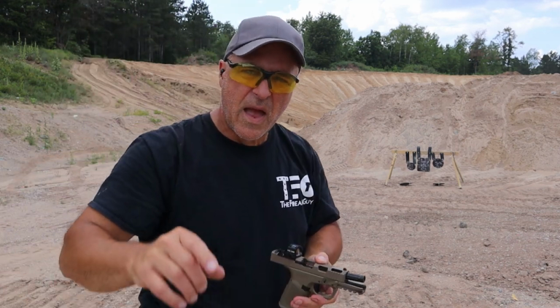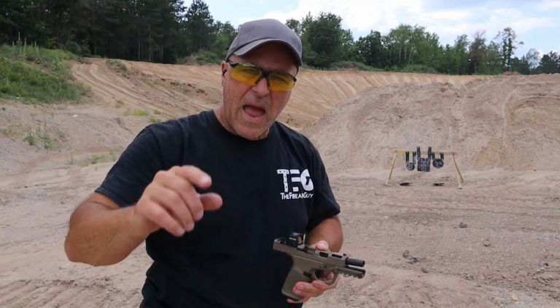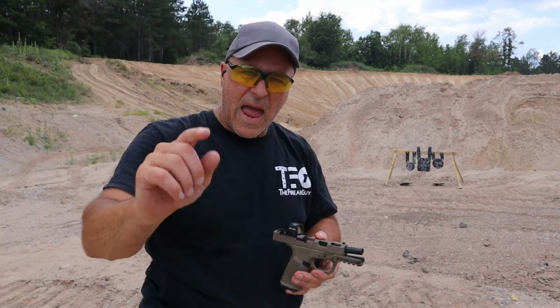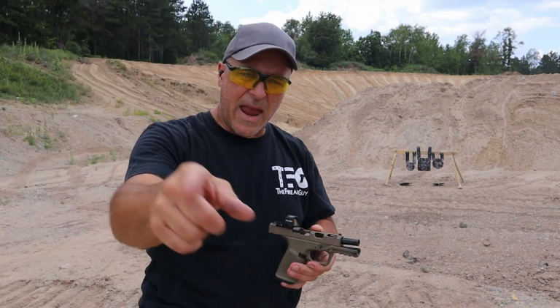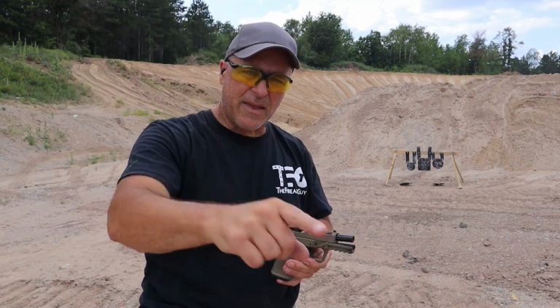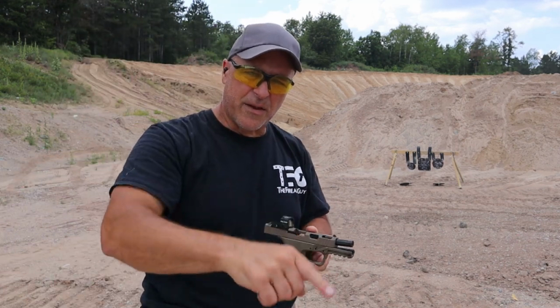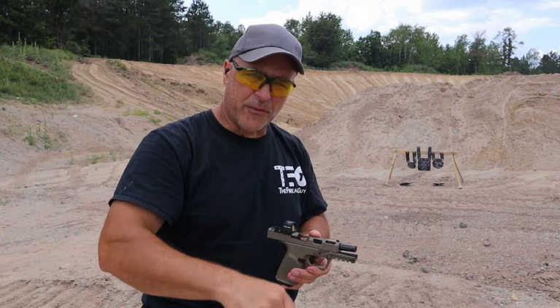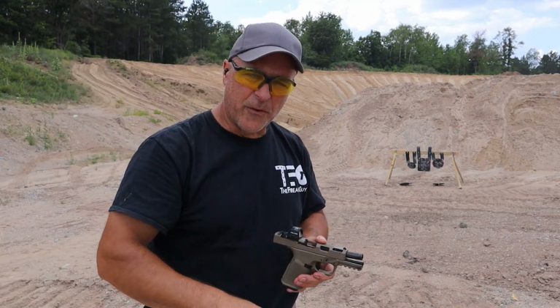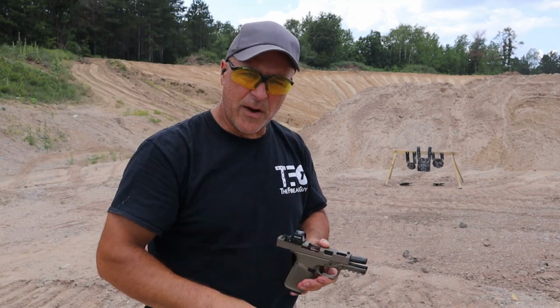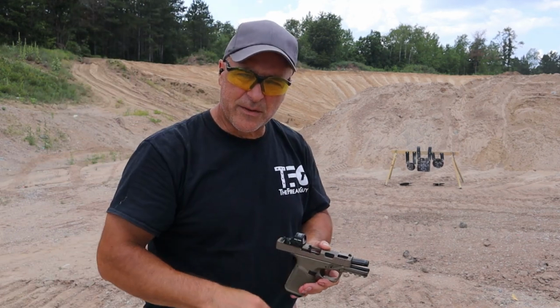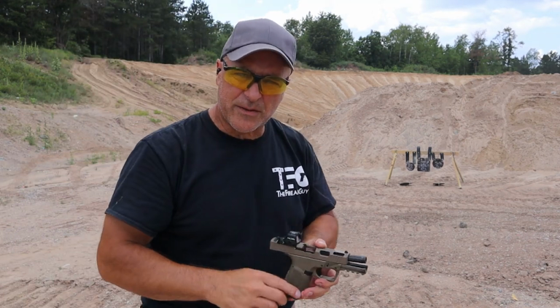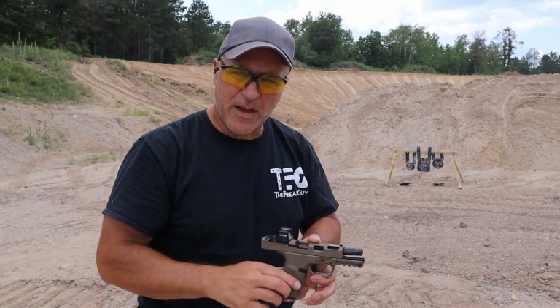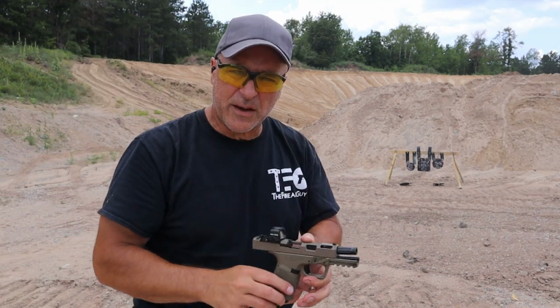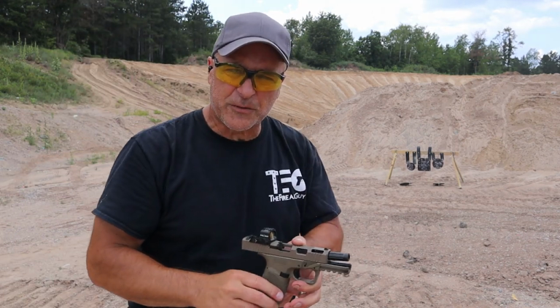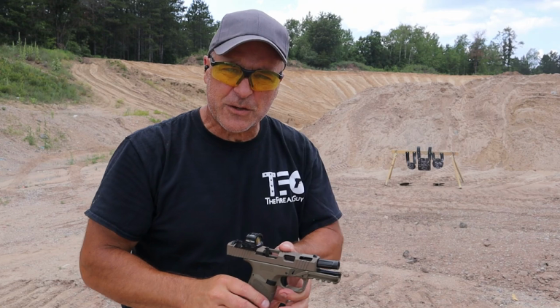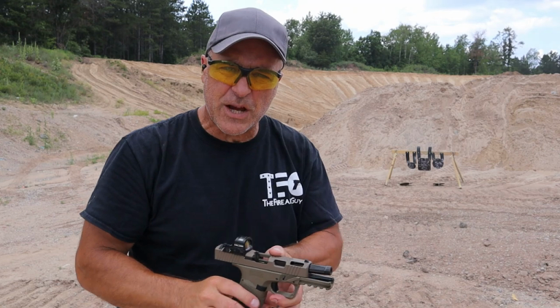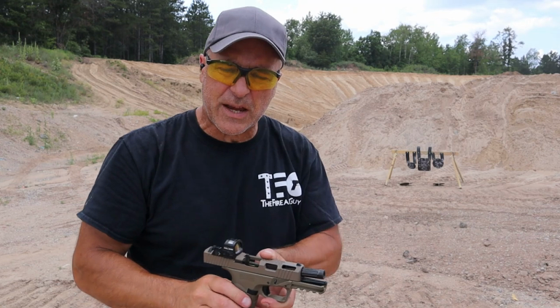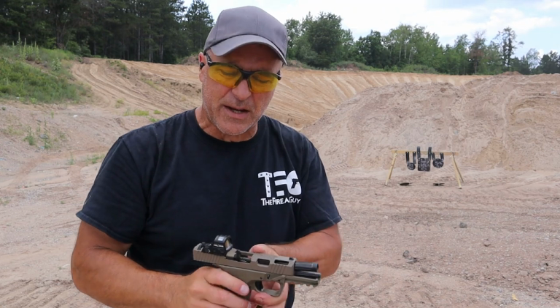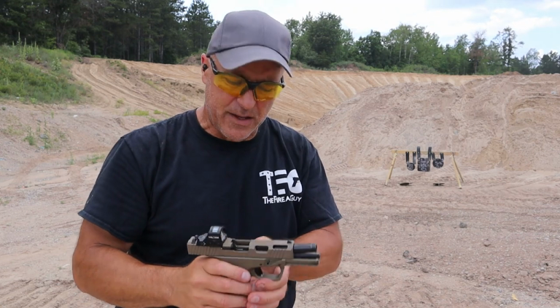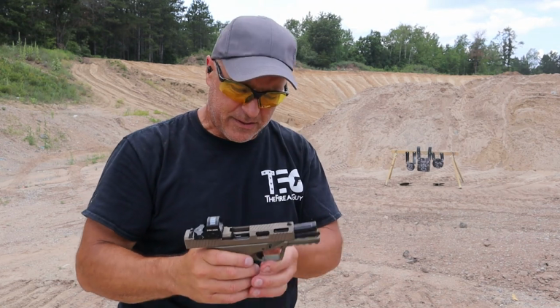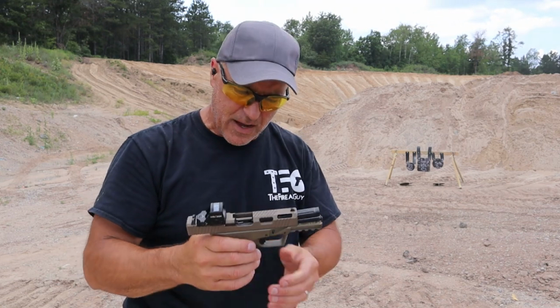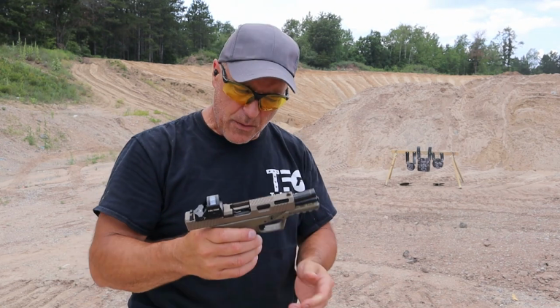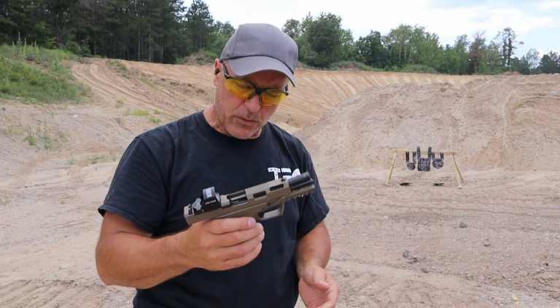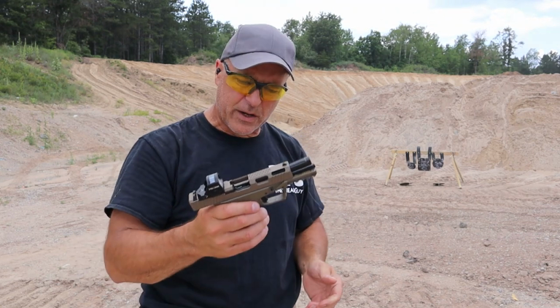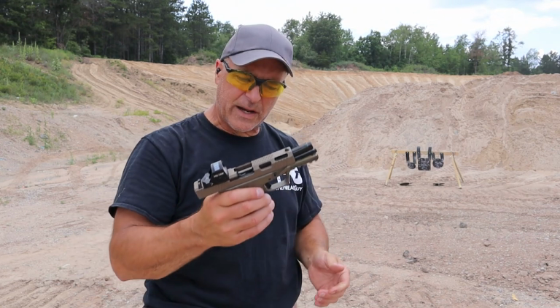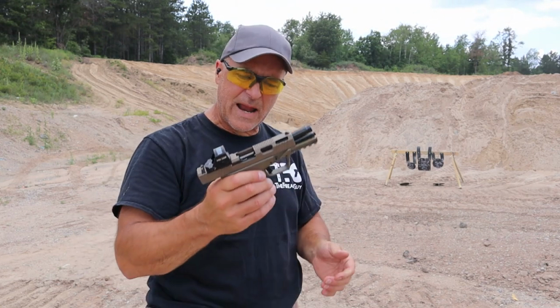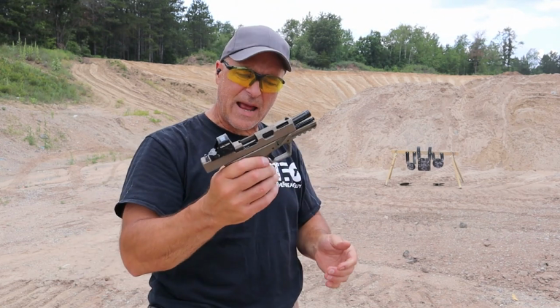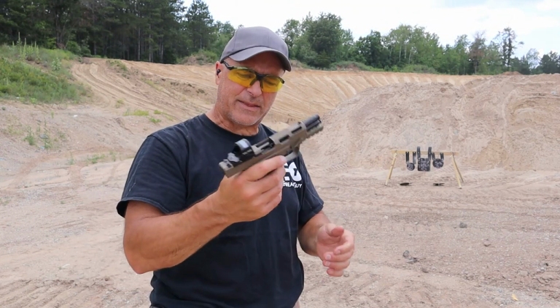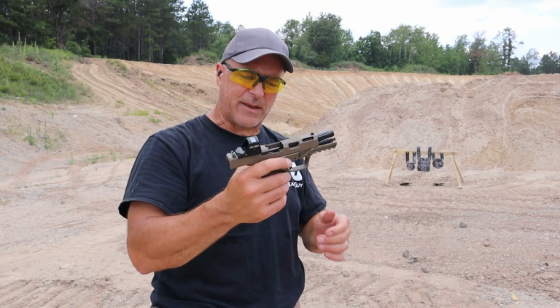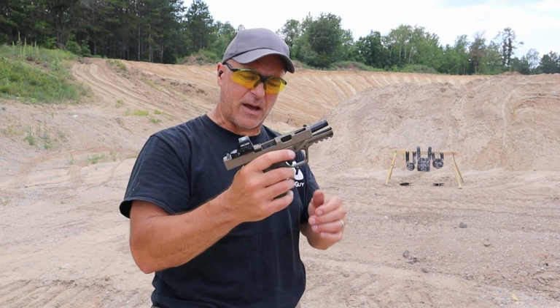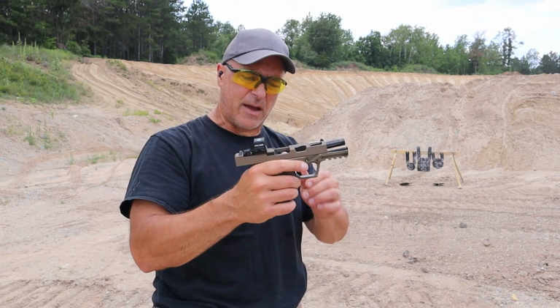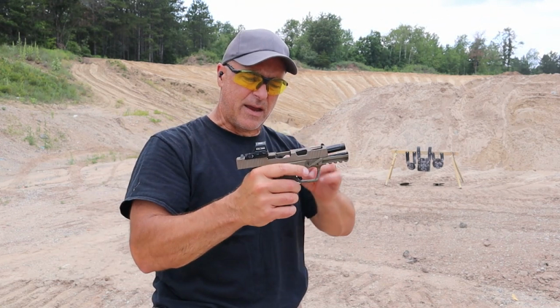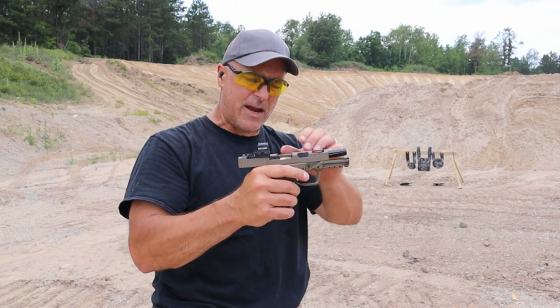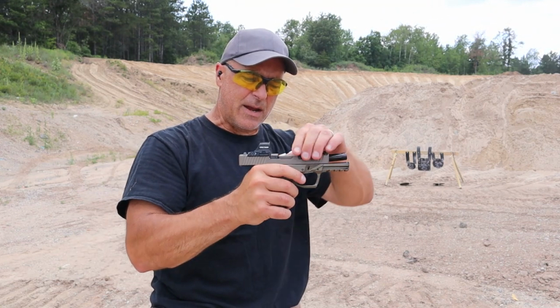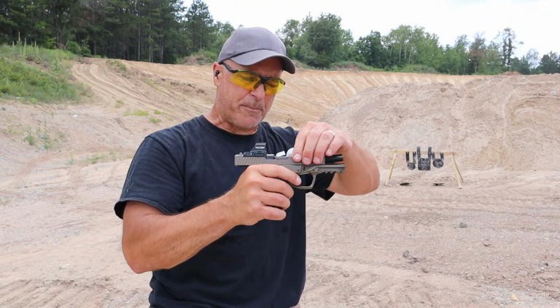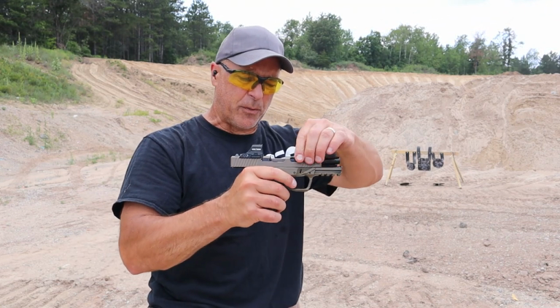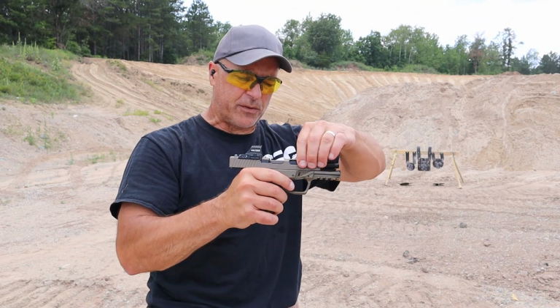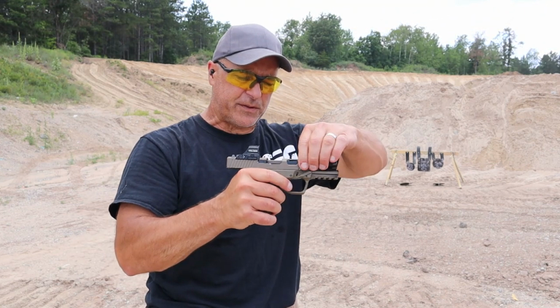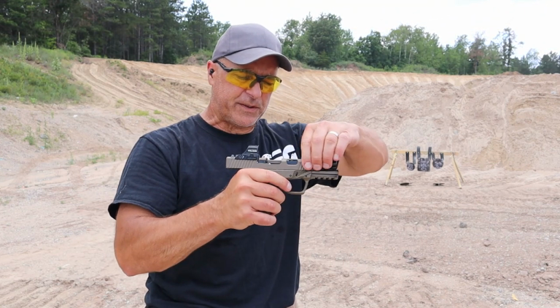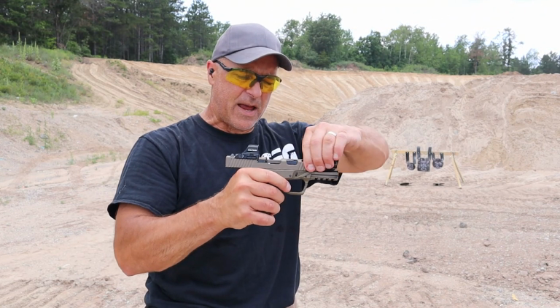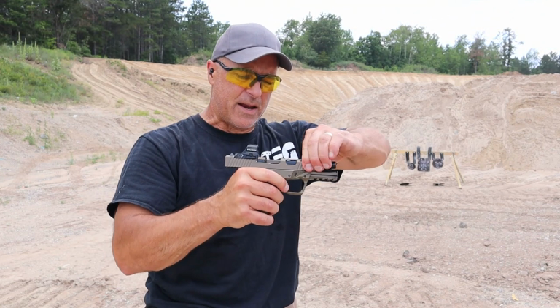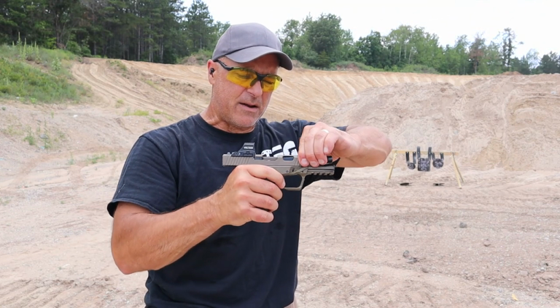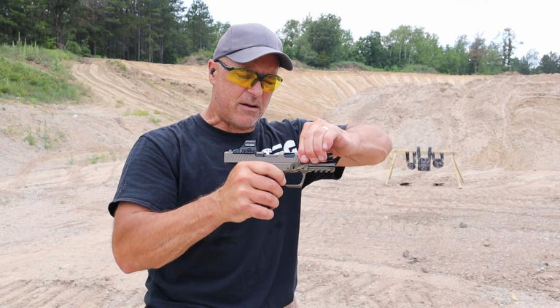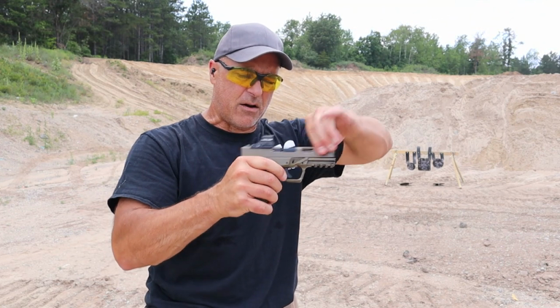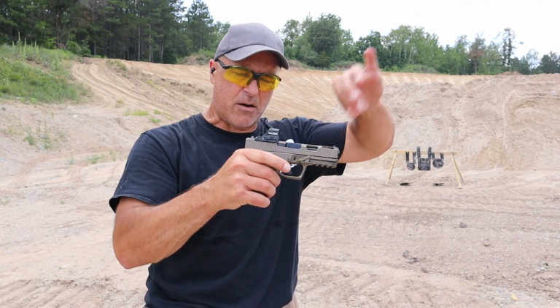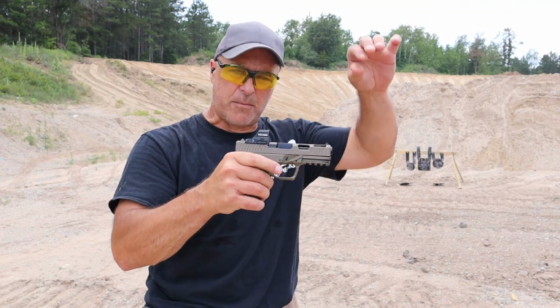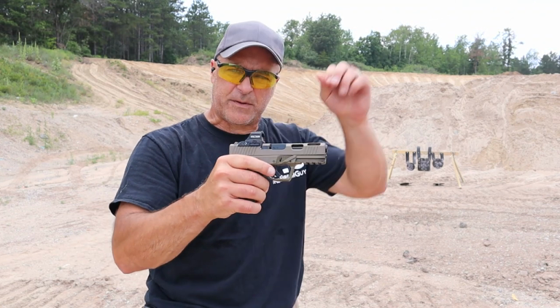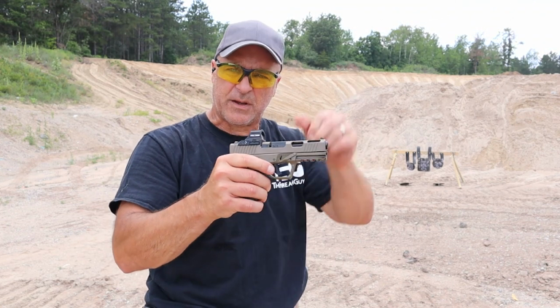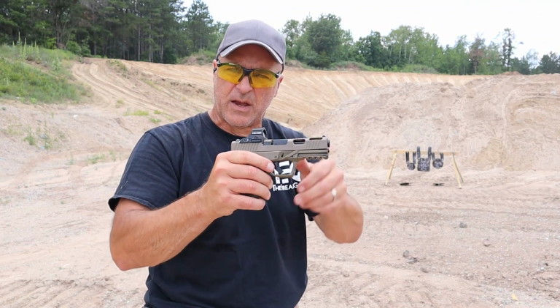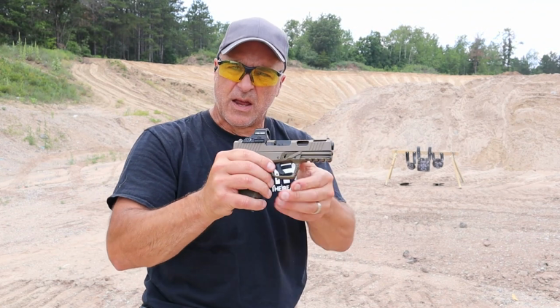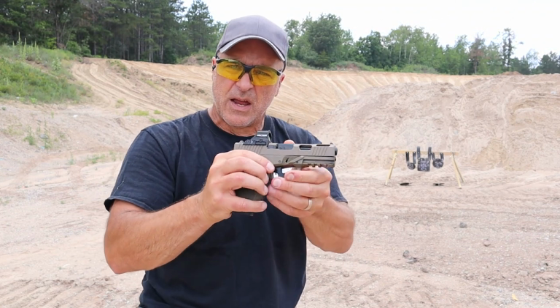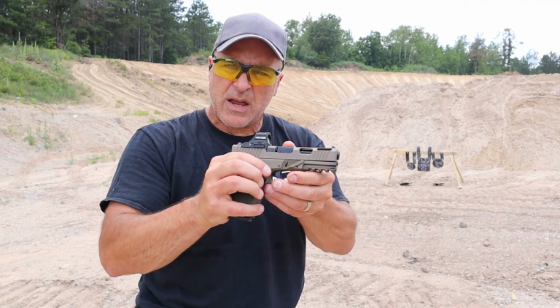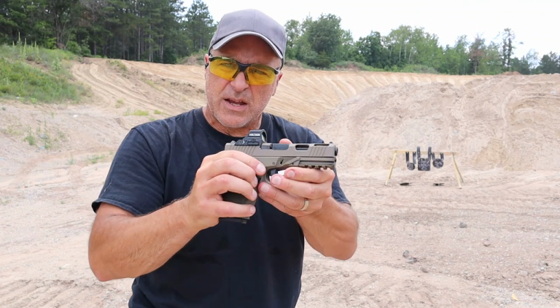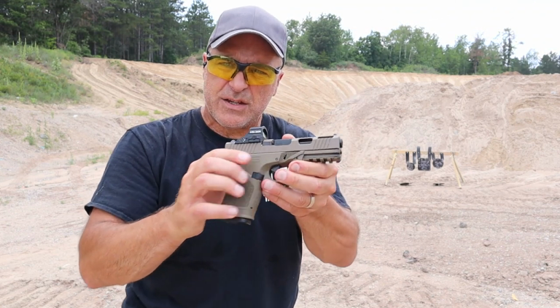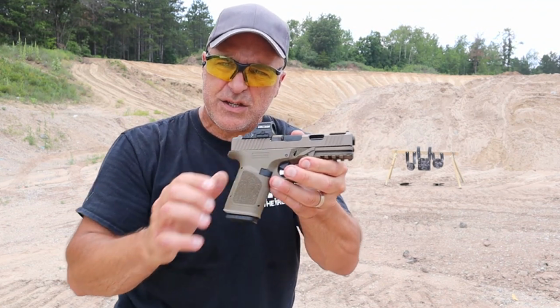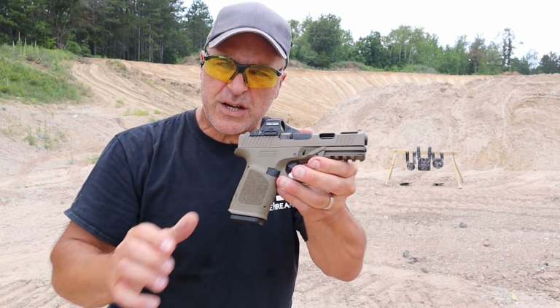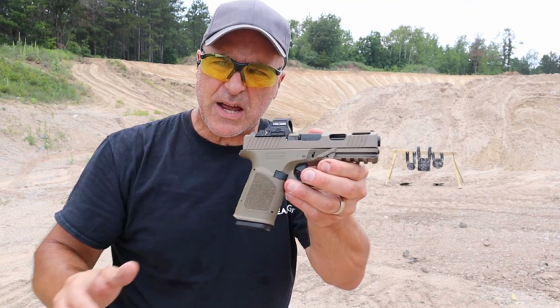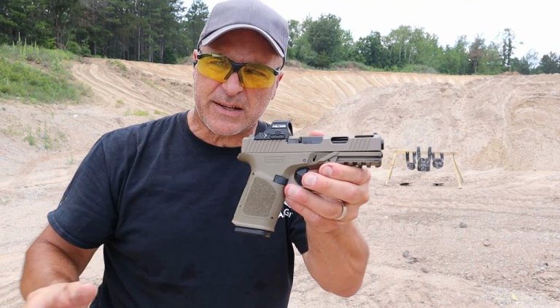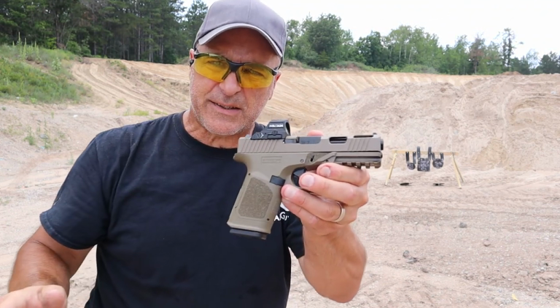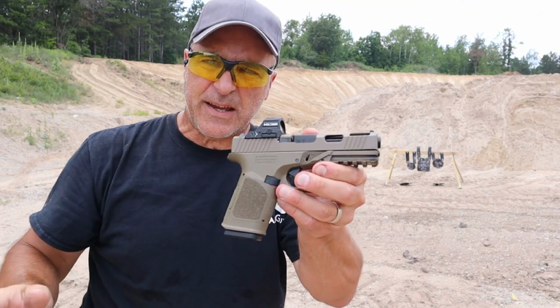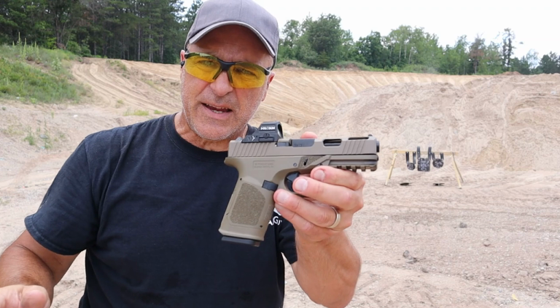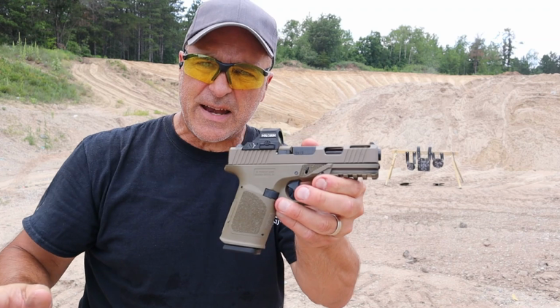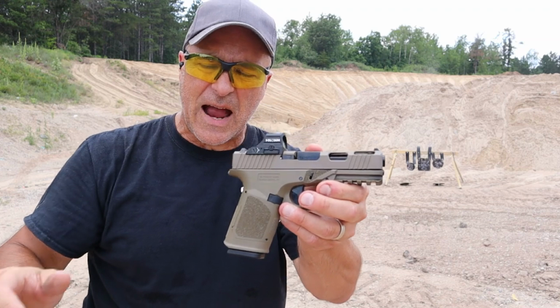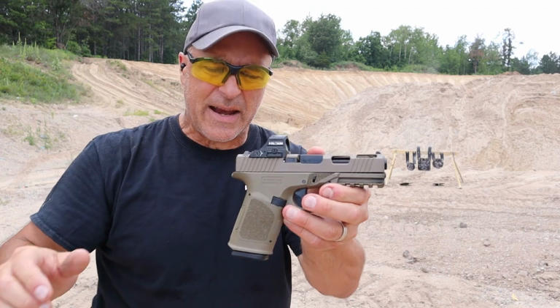Hey there, friends. Thanks for checking in. Today we're looking at the 80% ARMS GST 9.